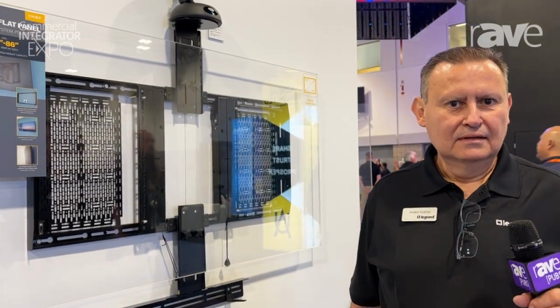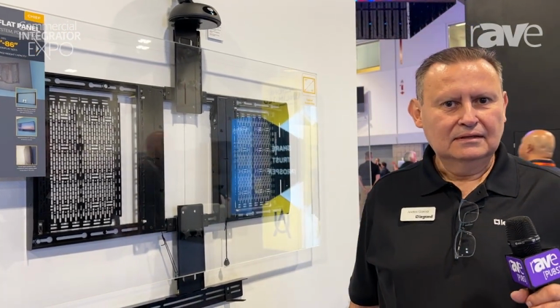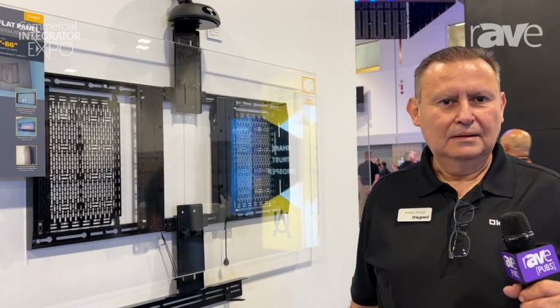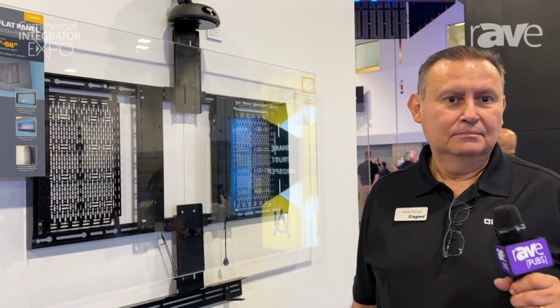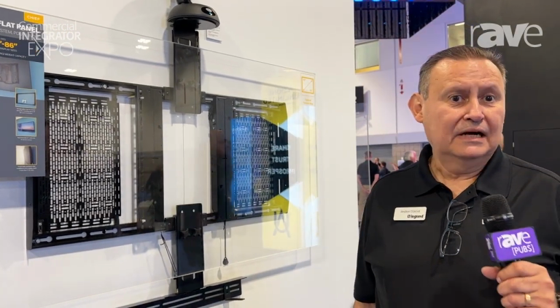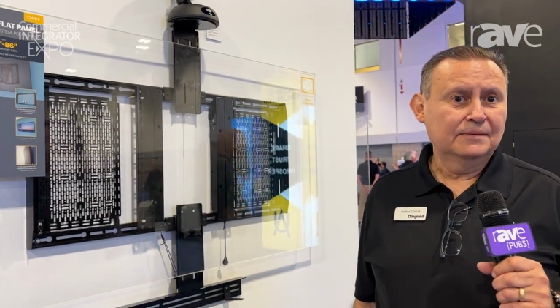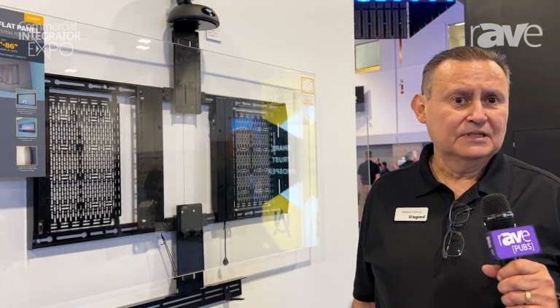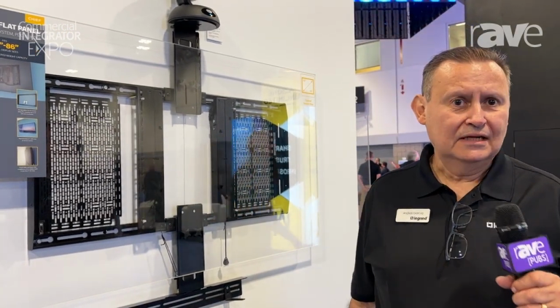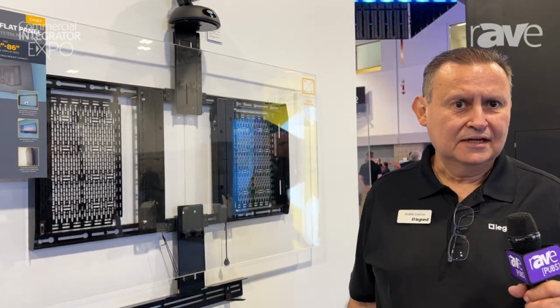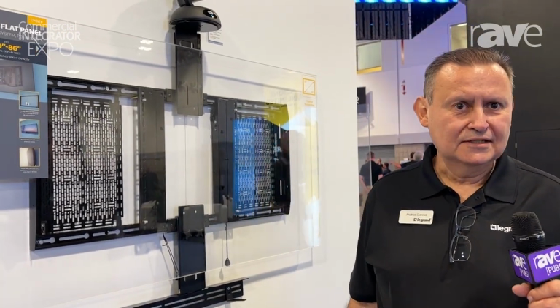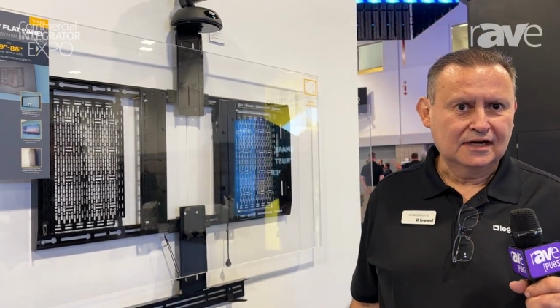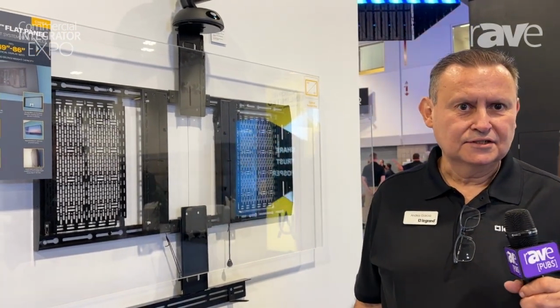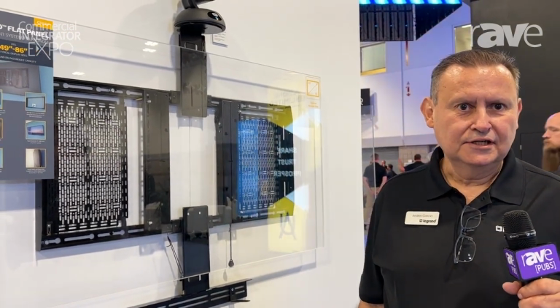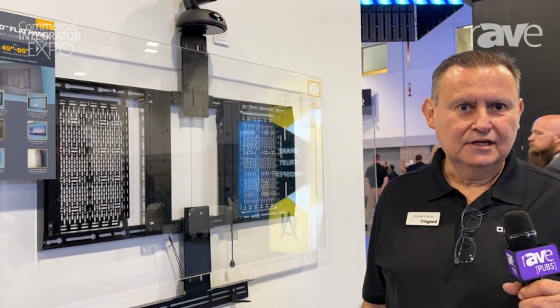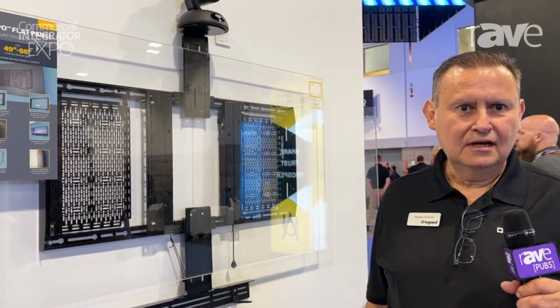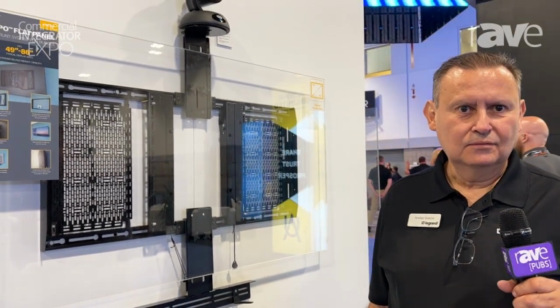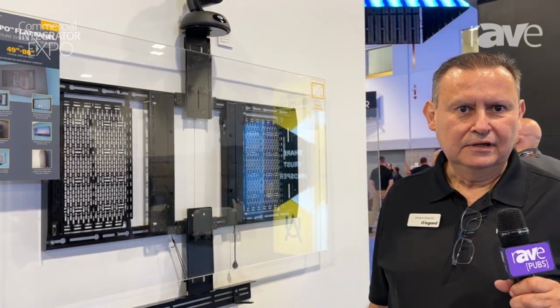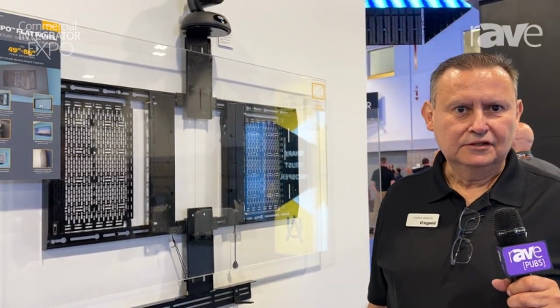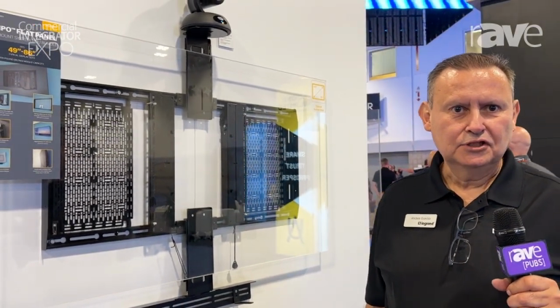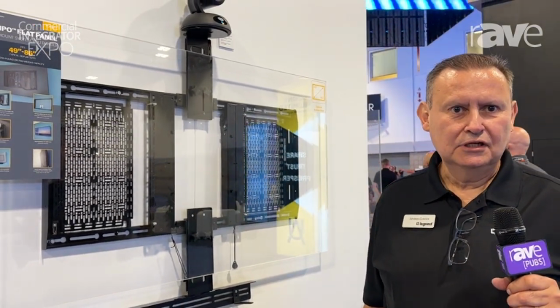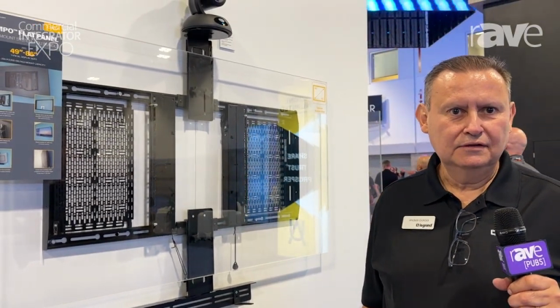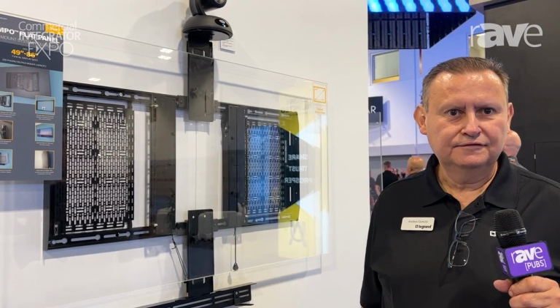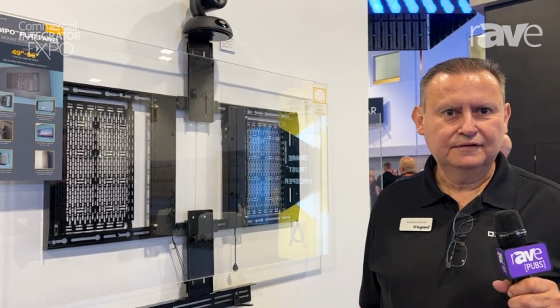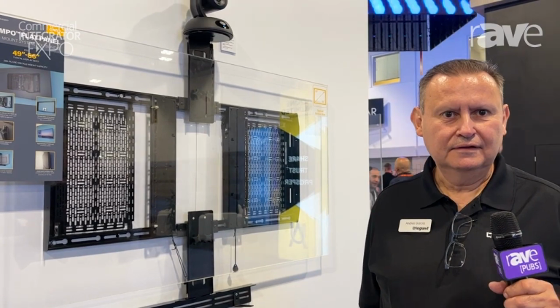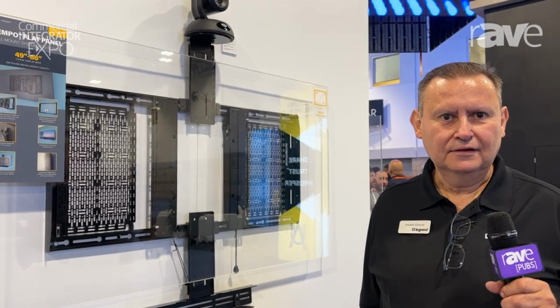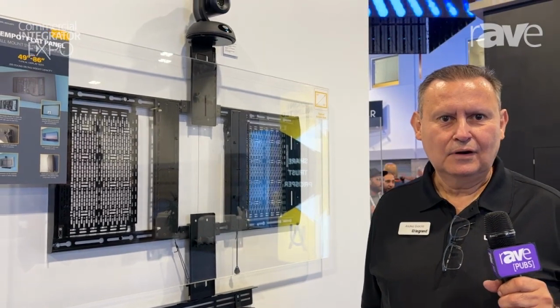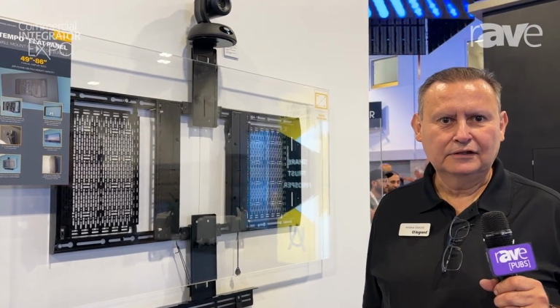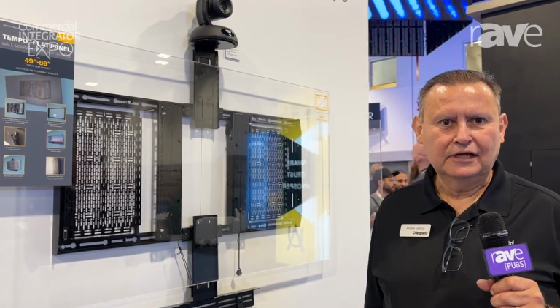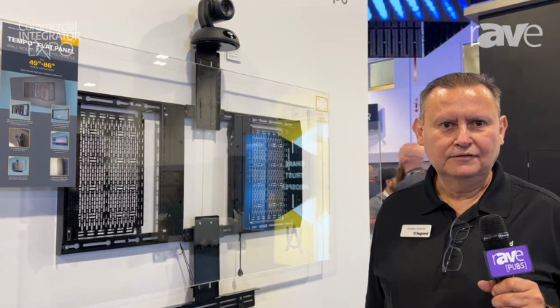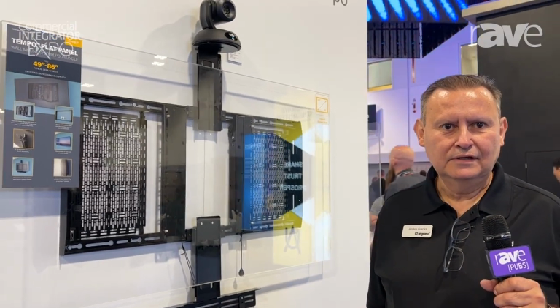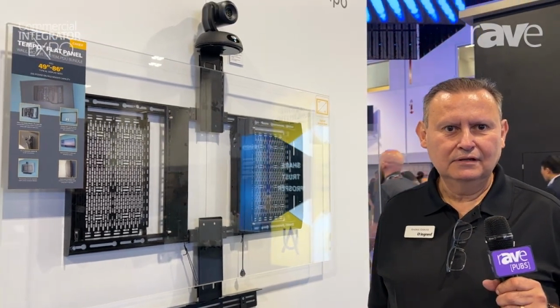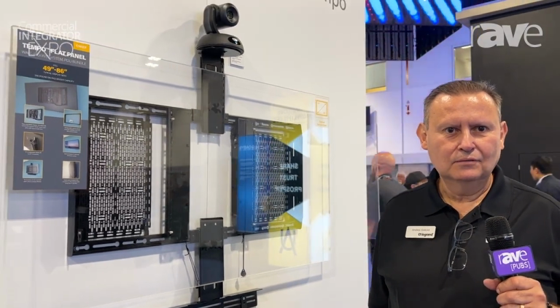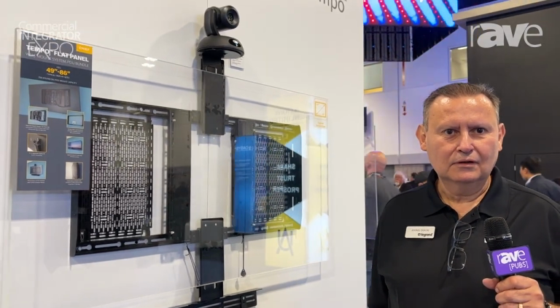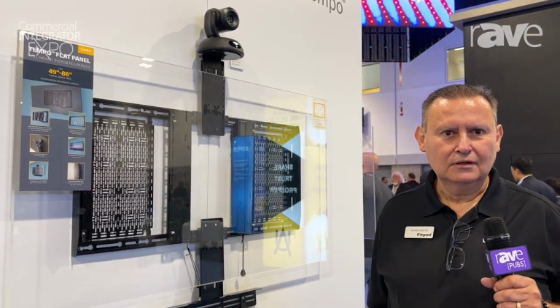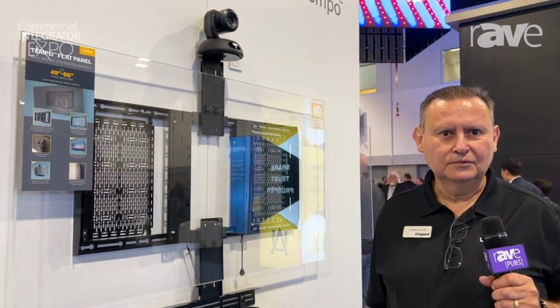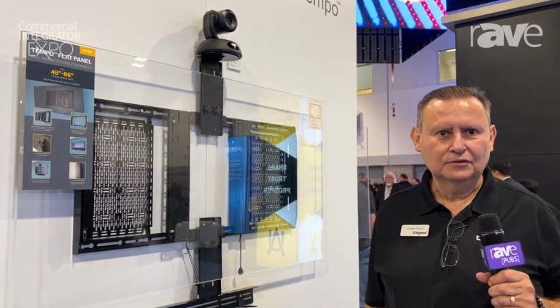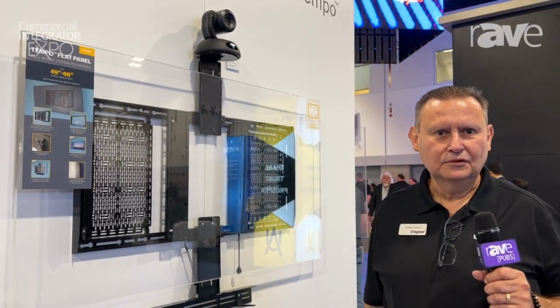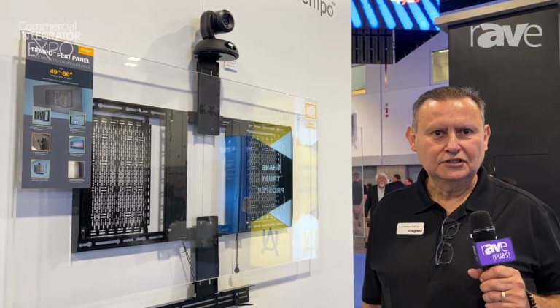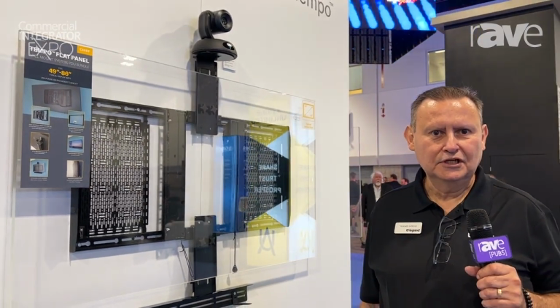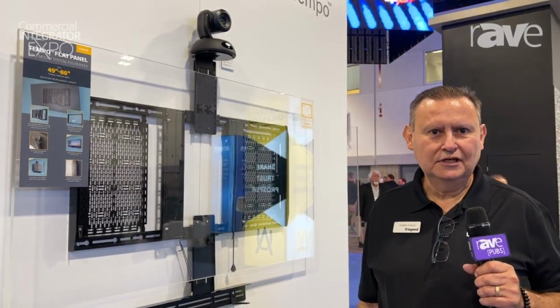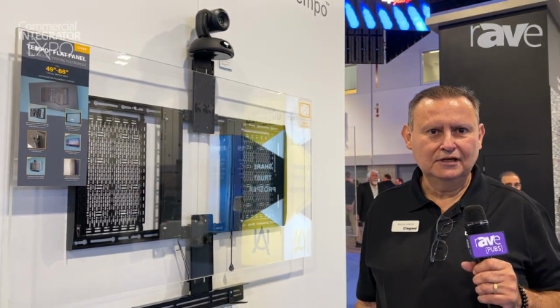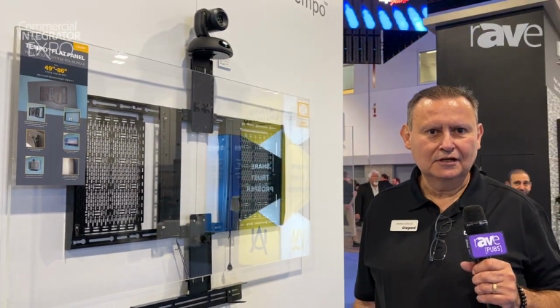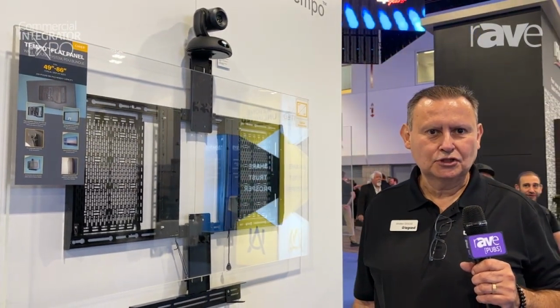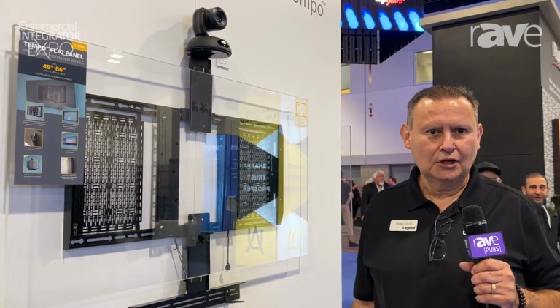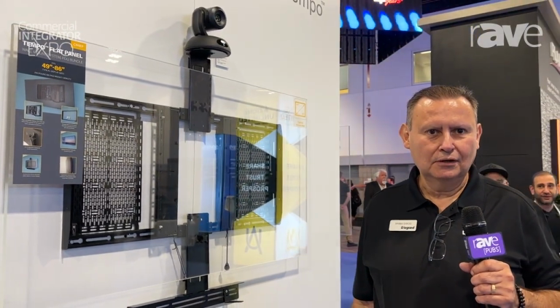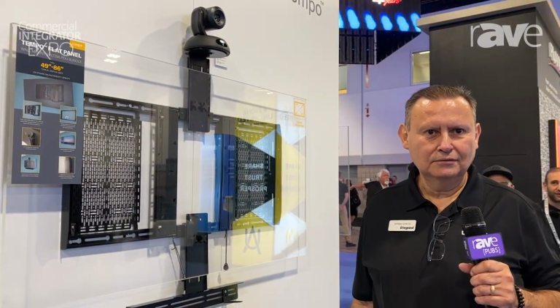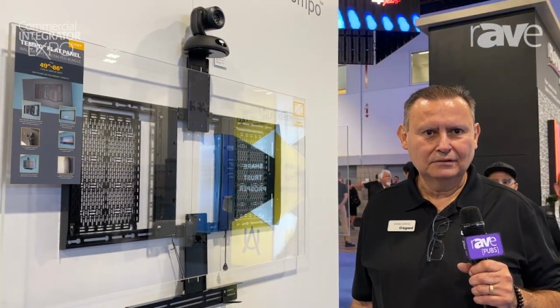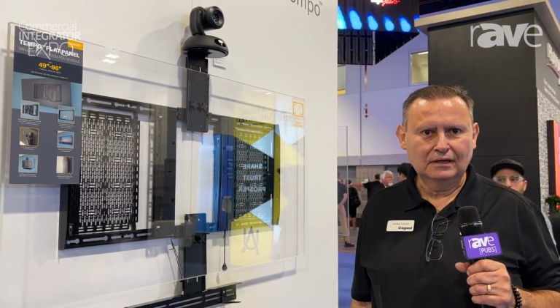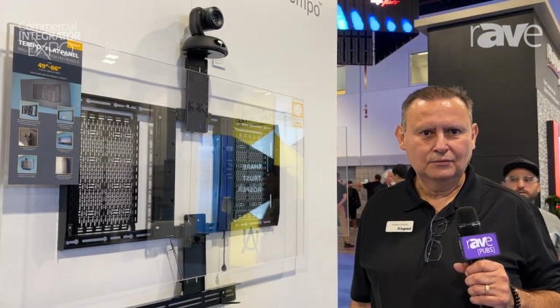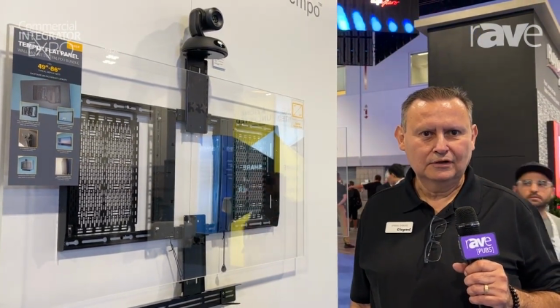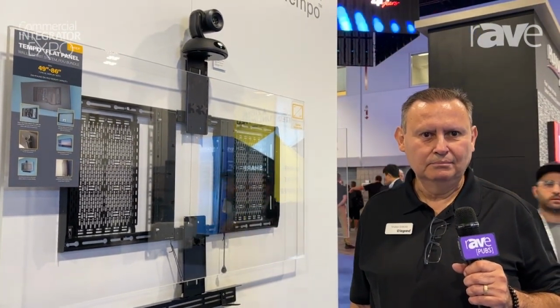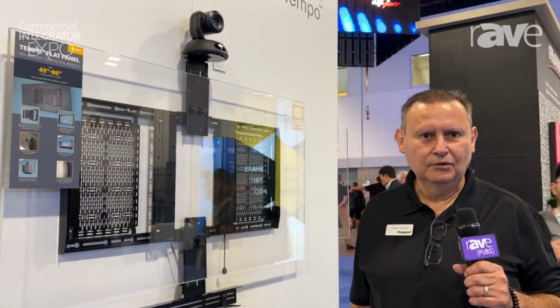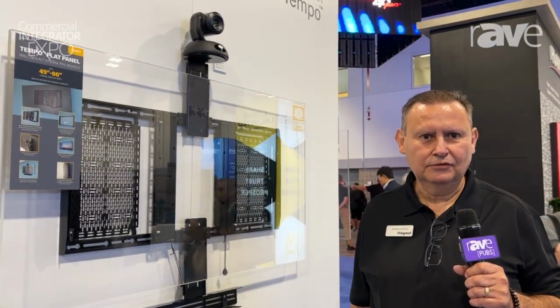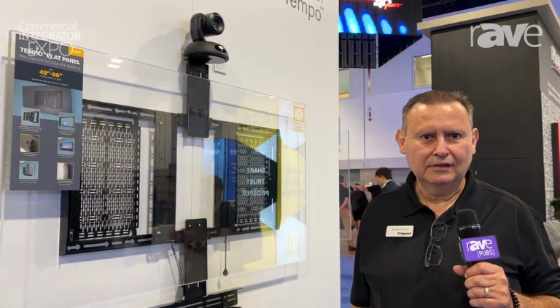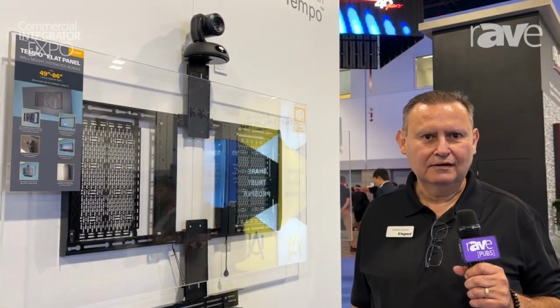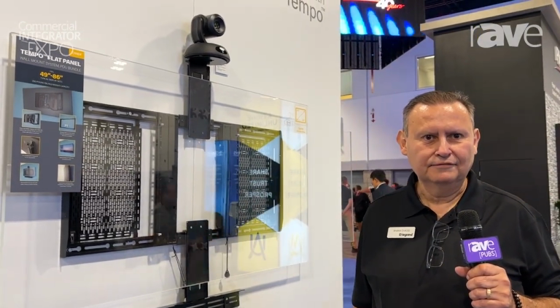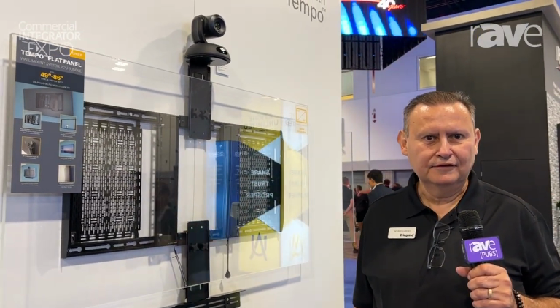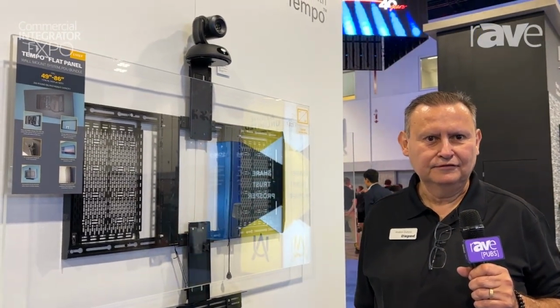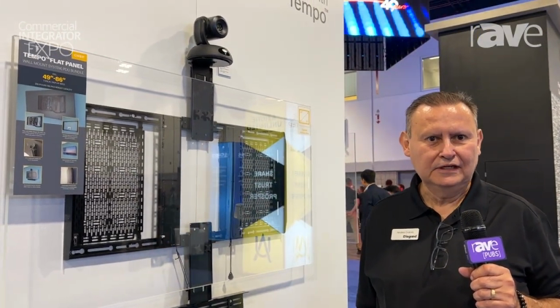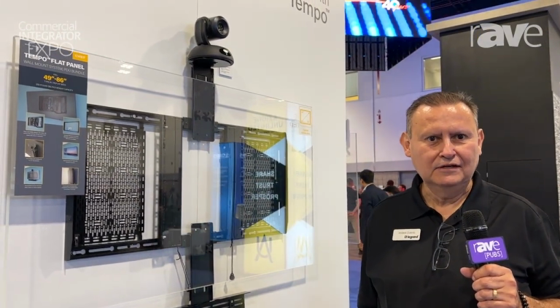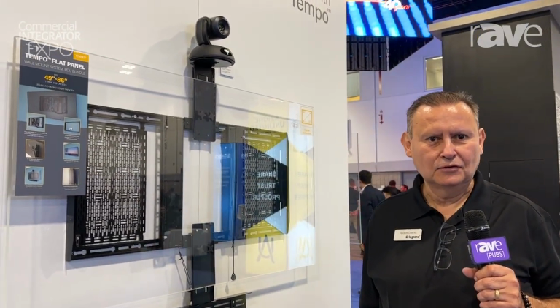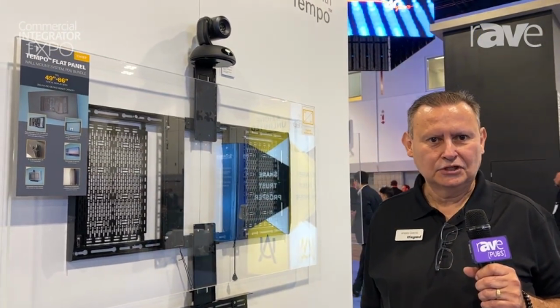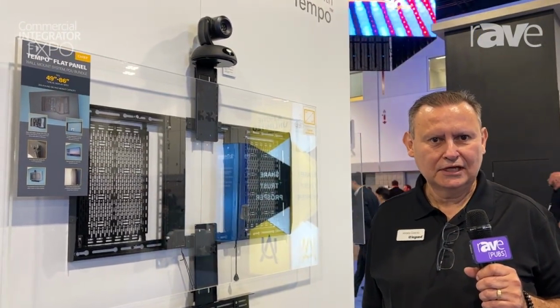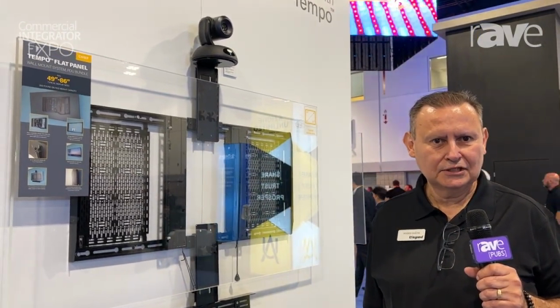My name is Andres Garcia with Chief and Legrand AV. Welcome to the CDS show. We are in booth 1506.